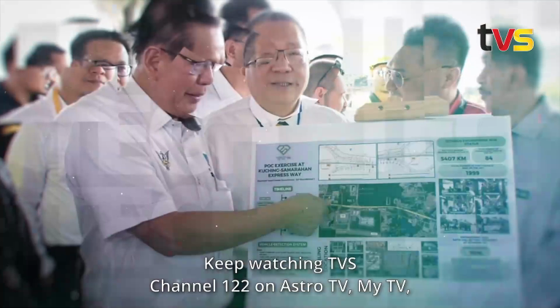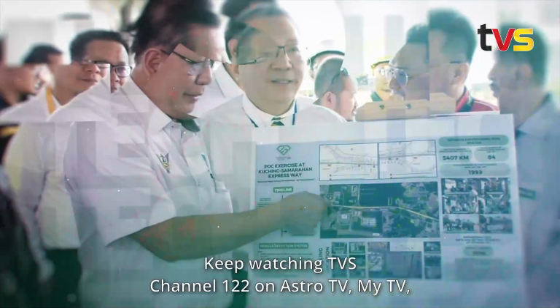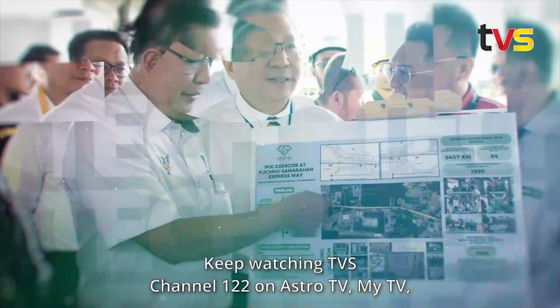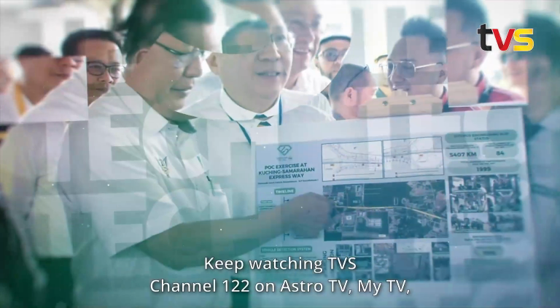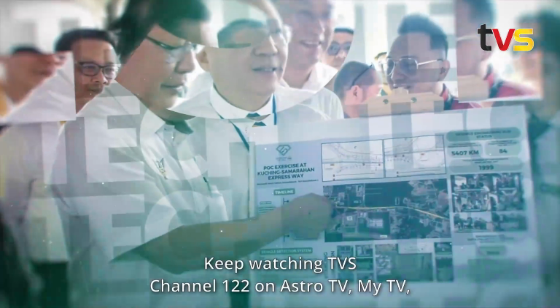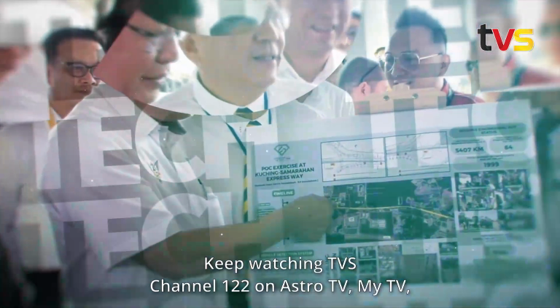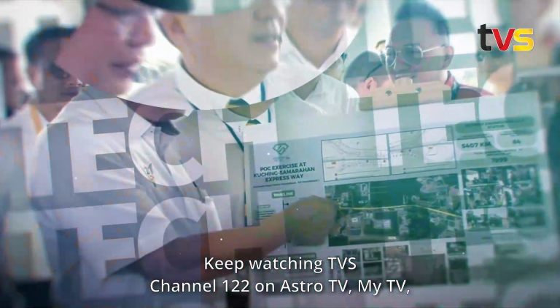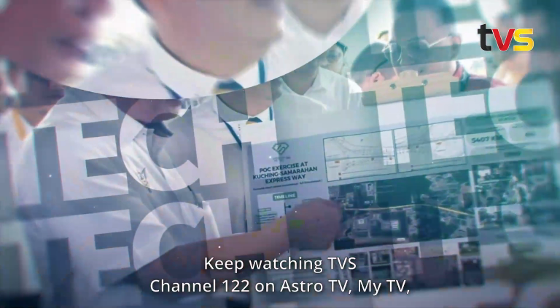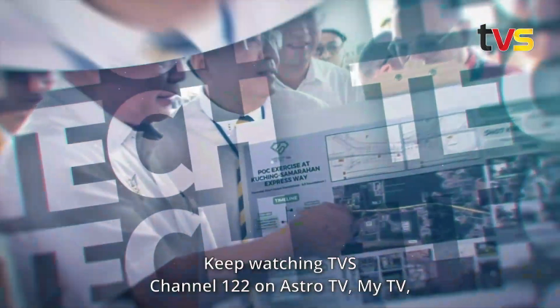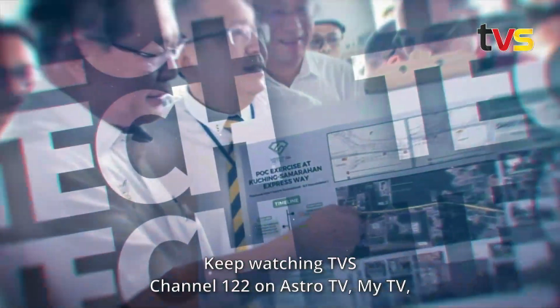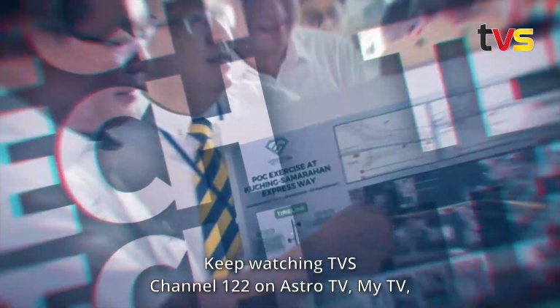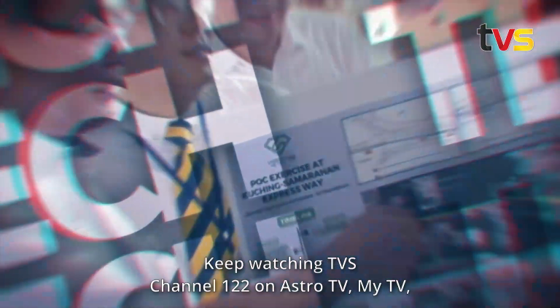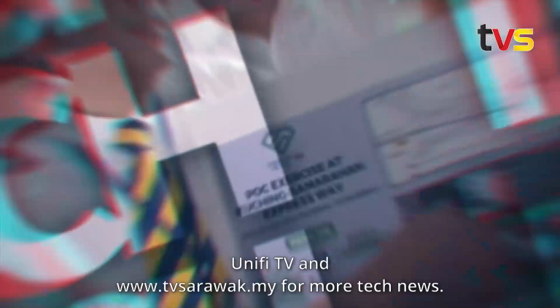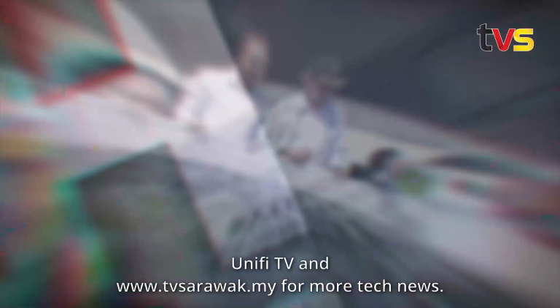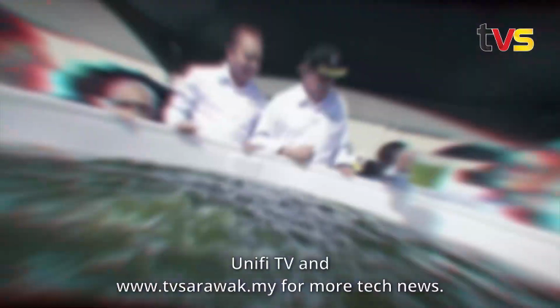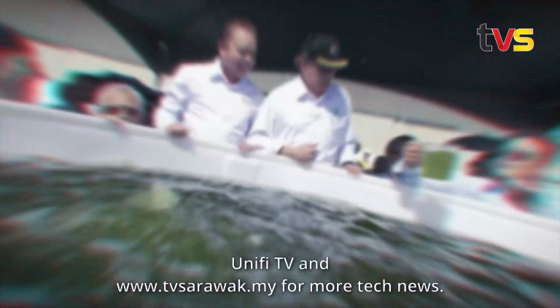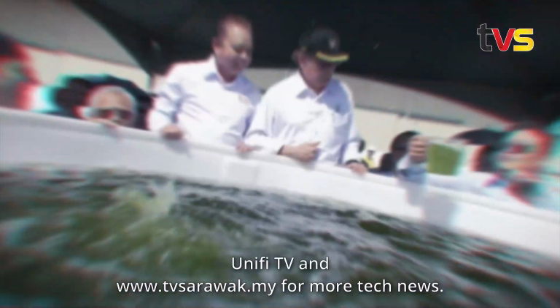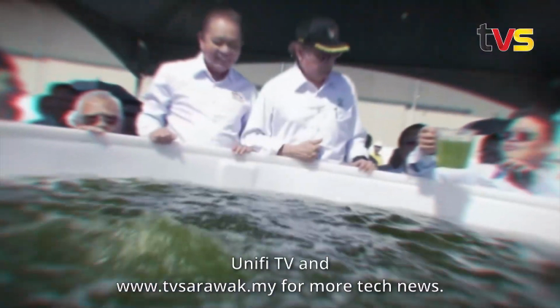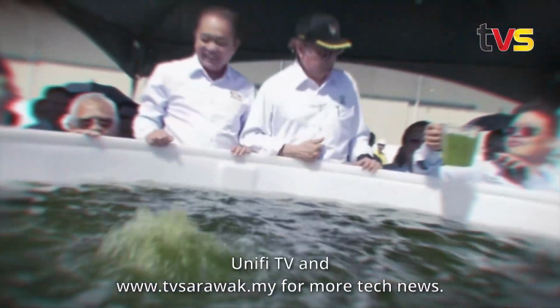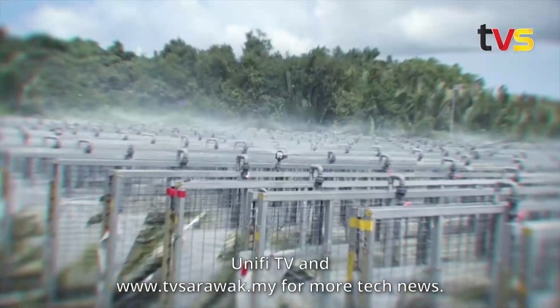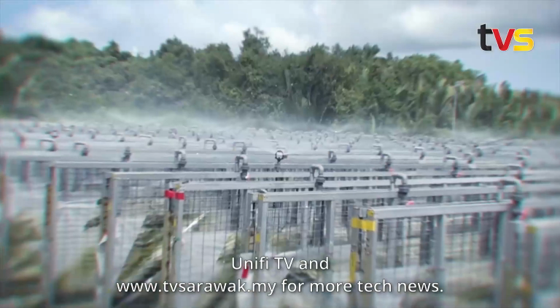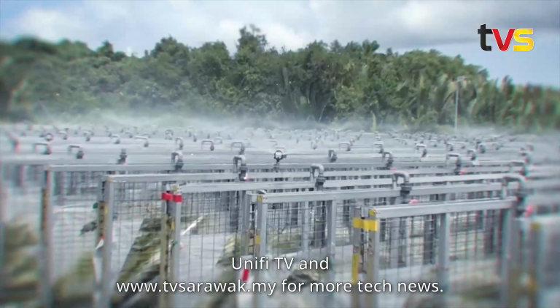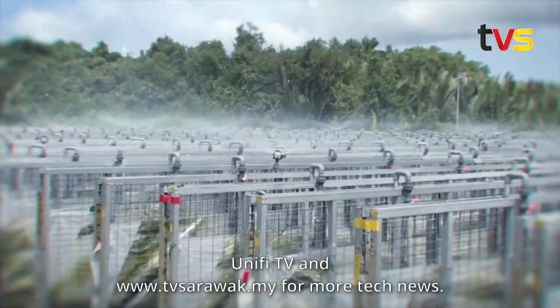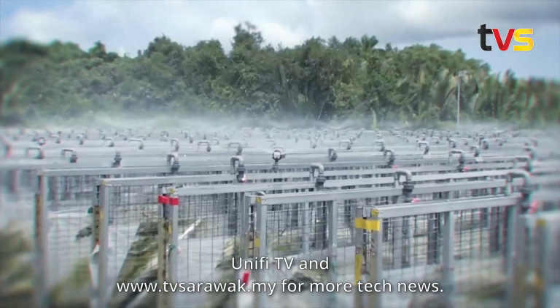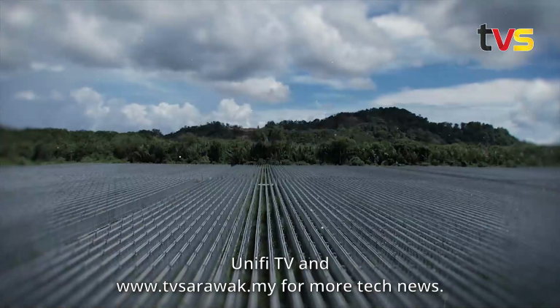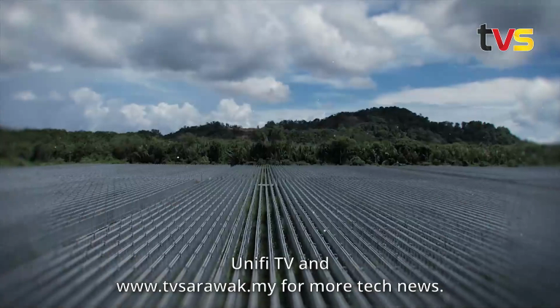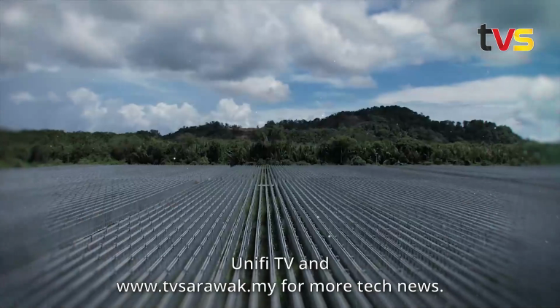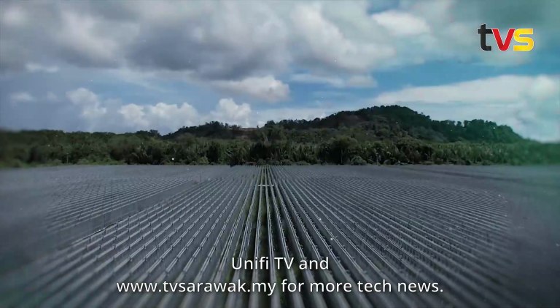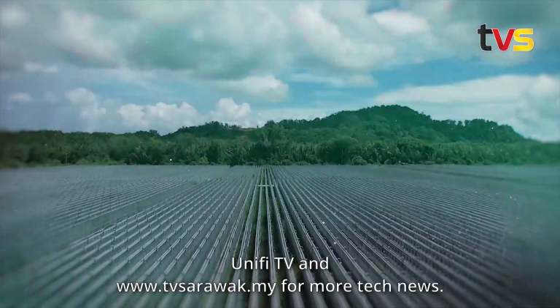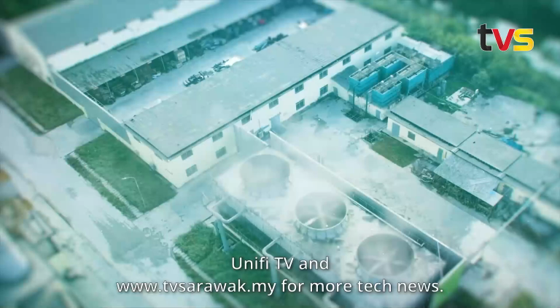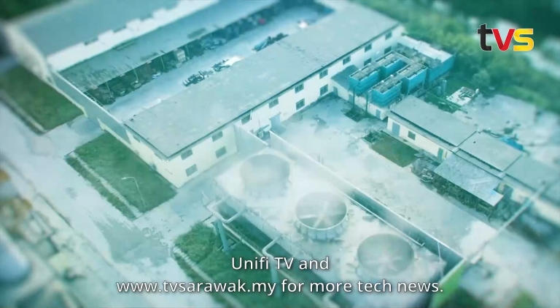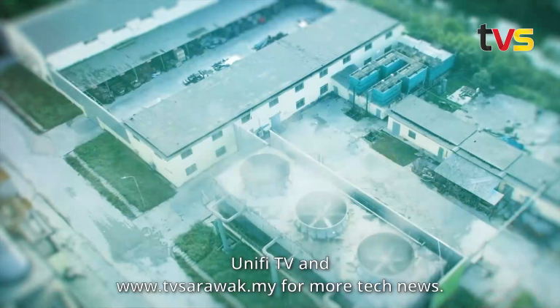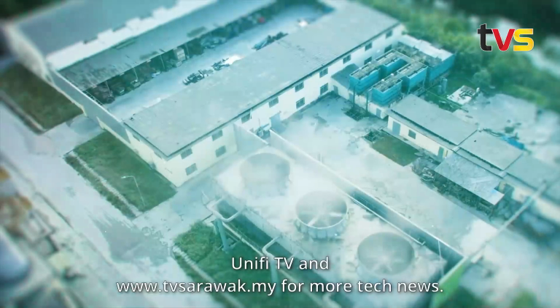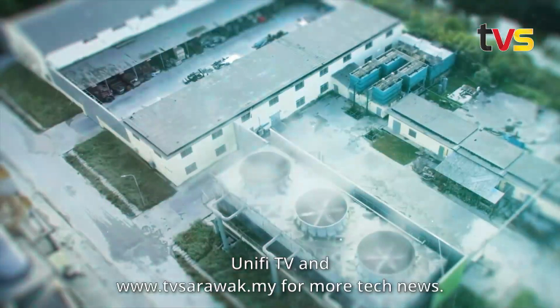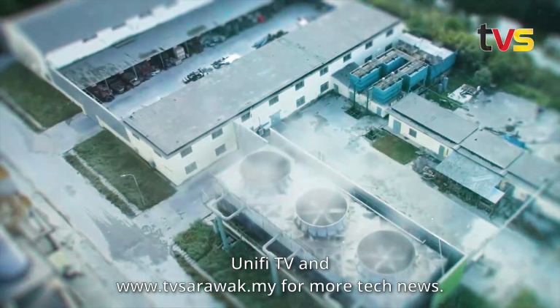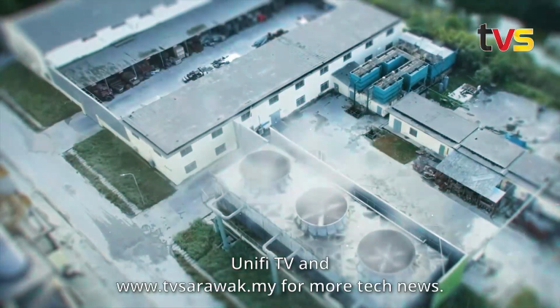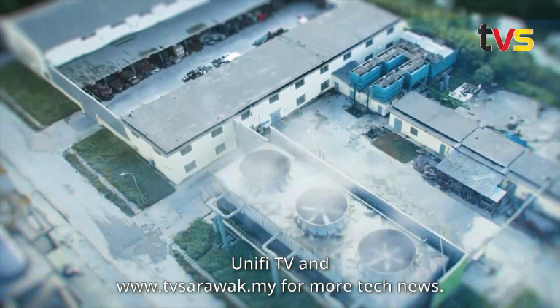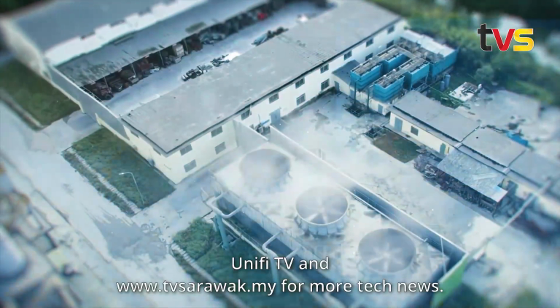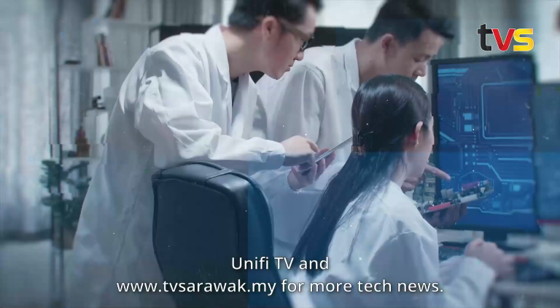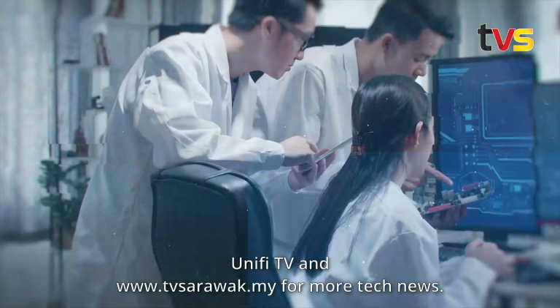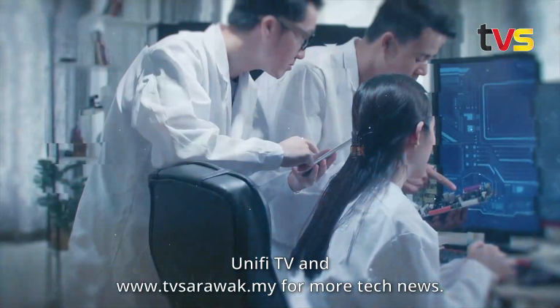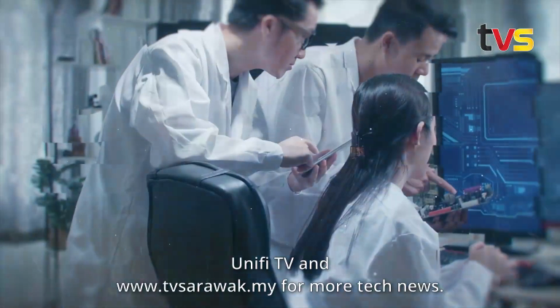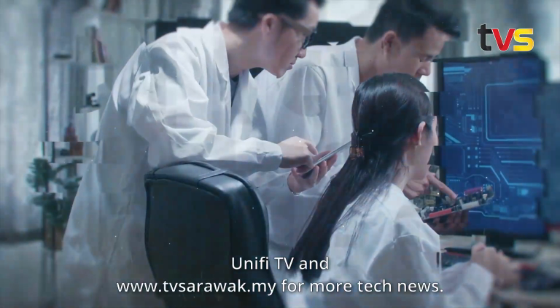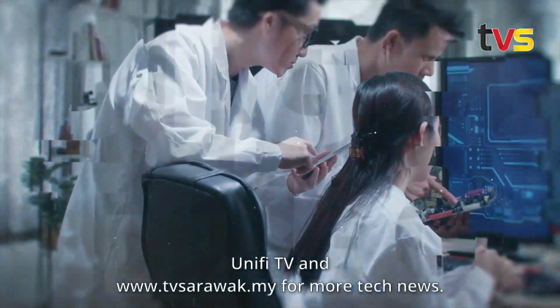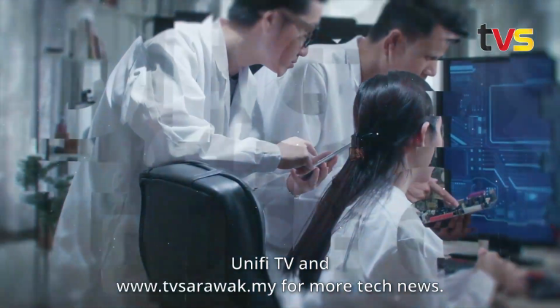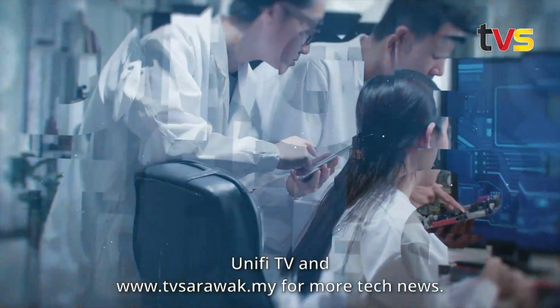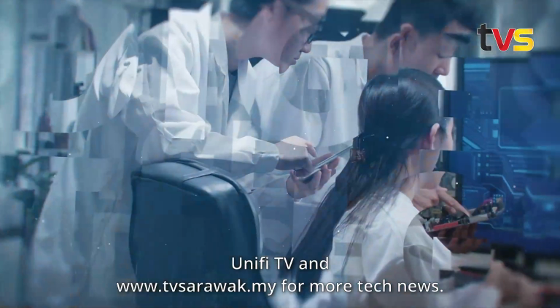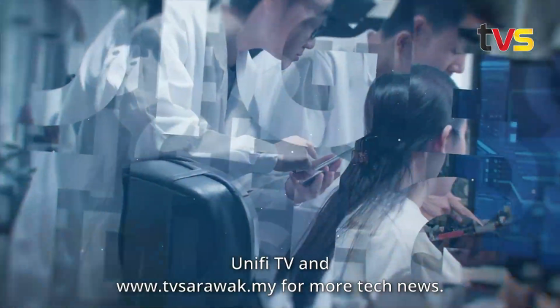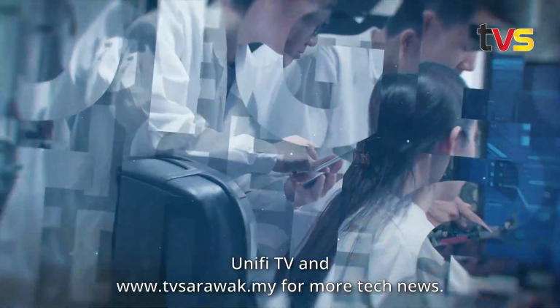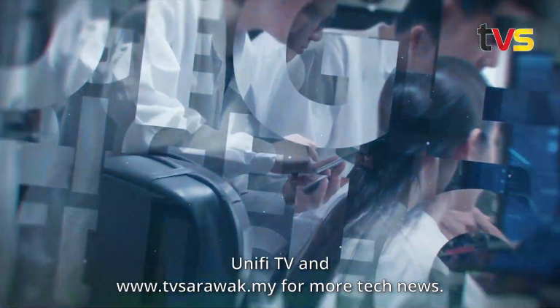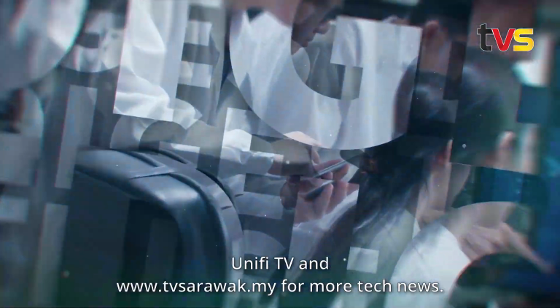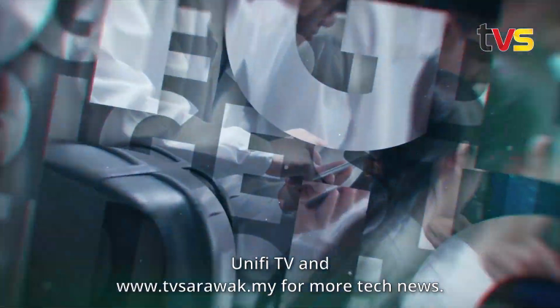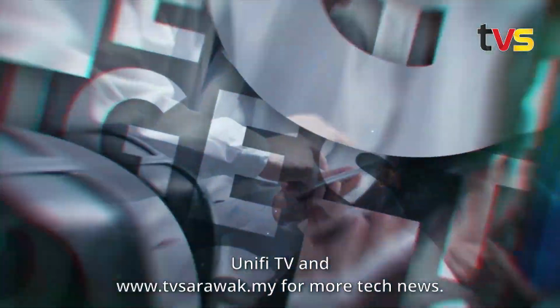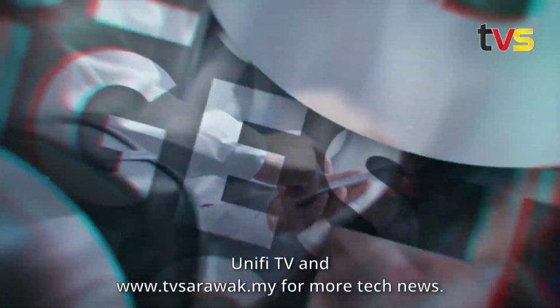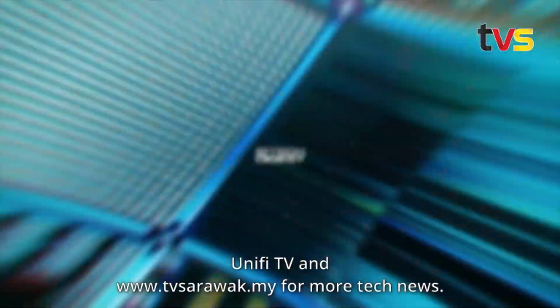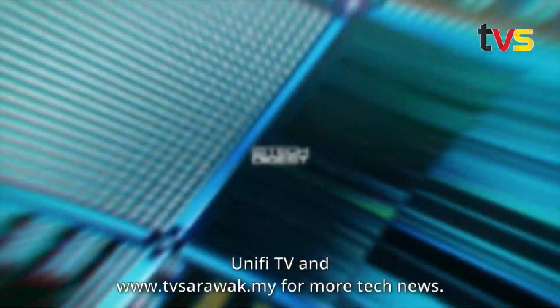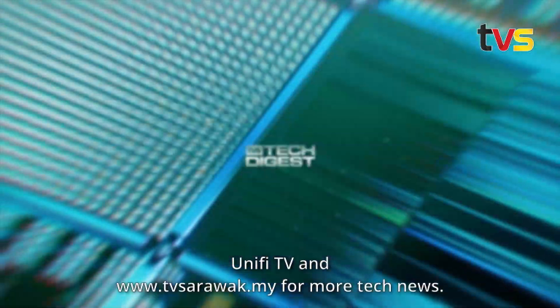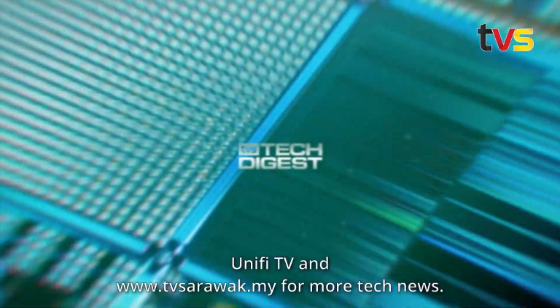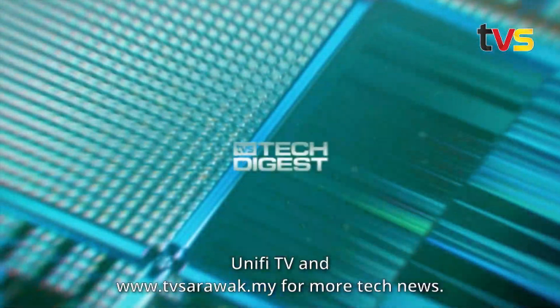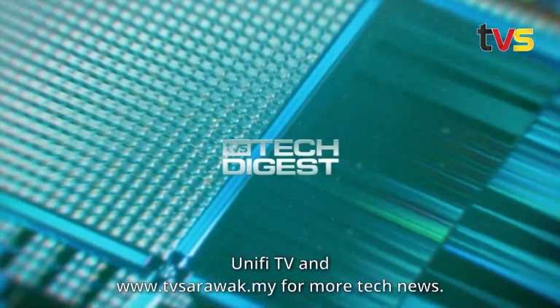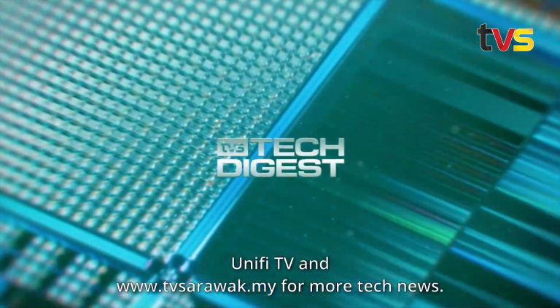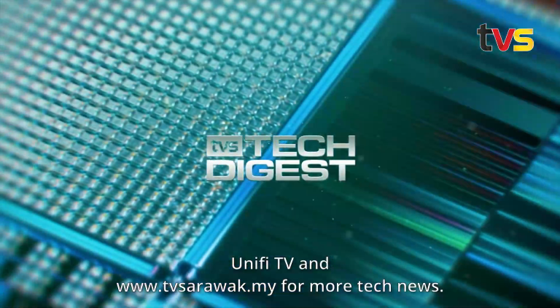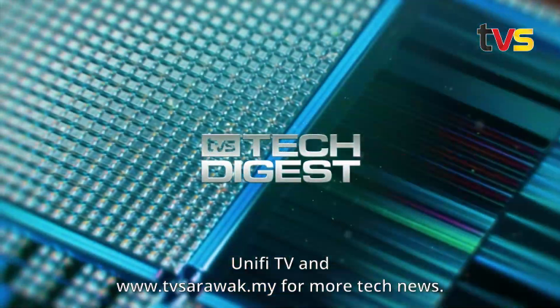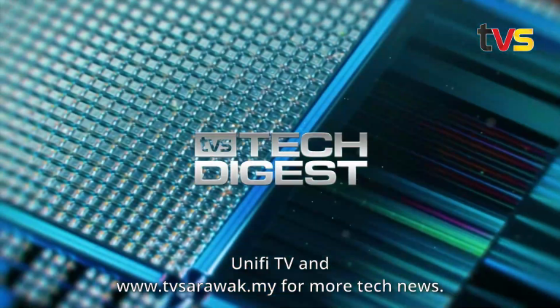Keep watching TVS Channel 122 on Astro TV, MyTV, Unifi TV, and www.tvsarawak.my for more tech news.